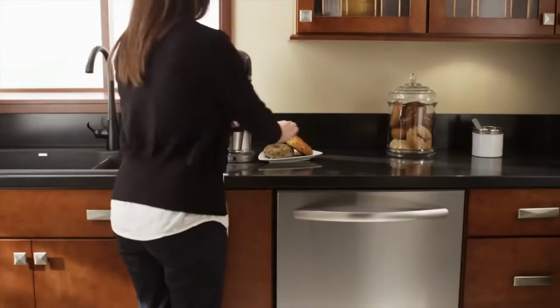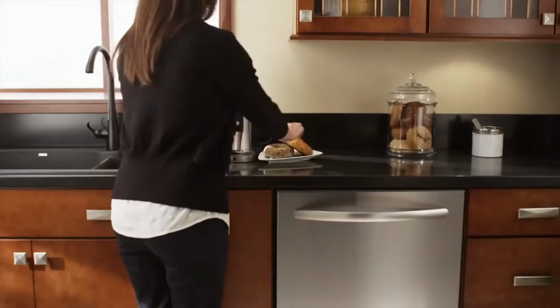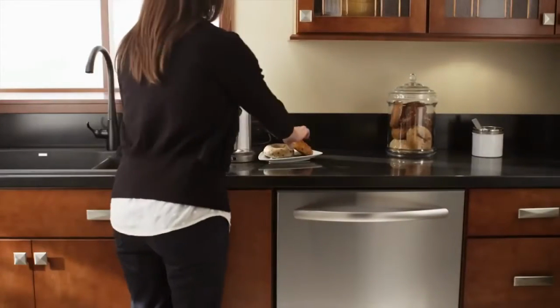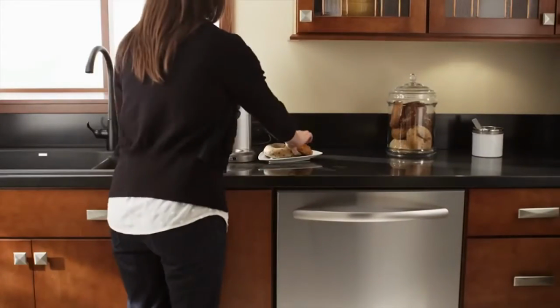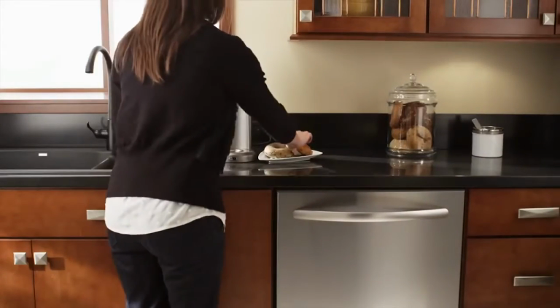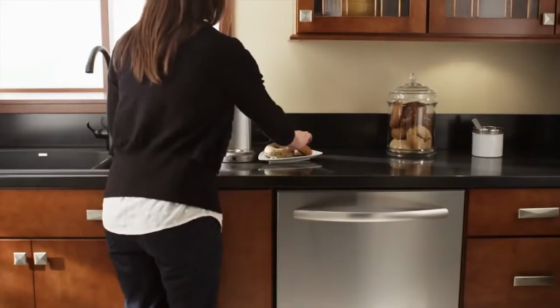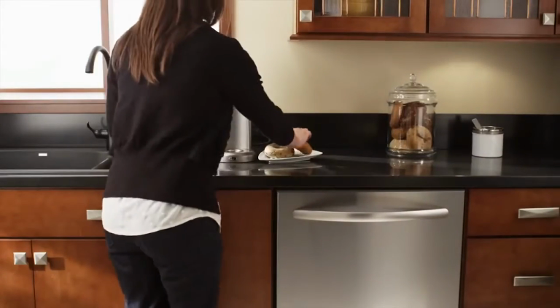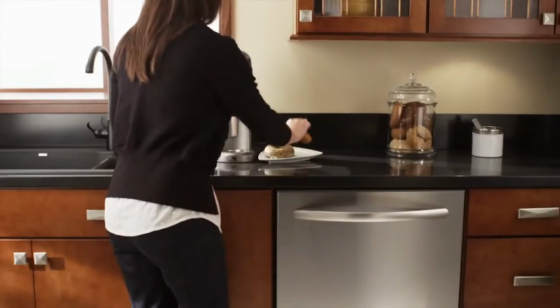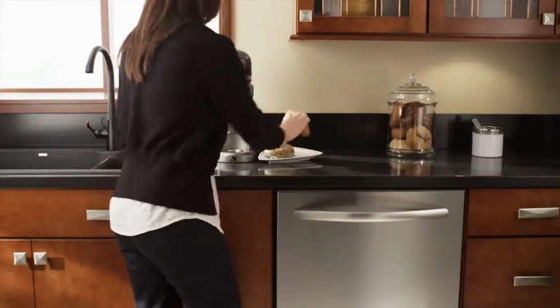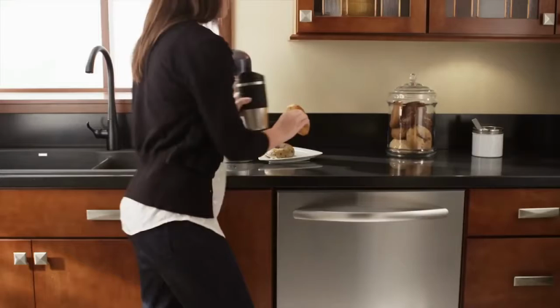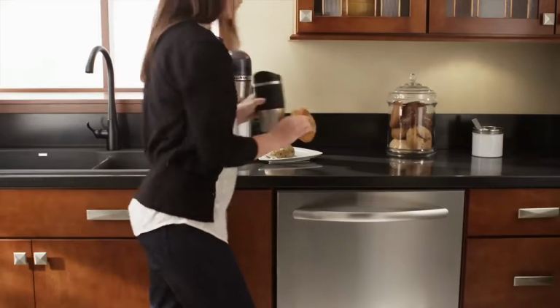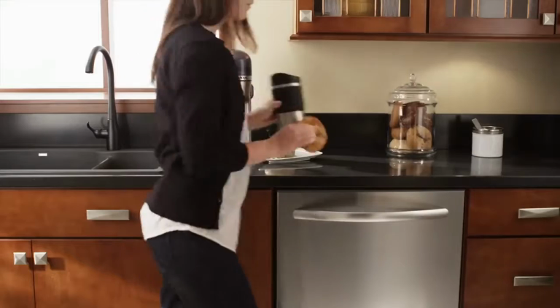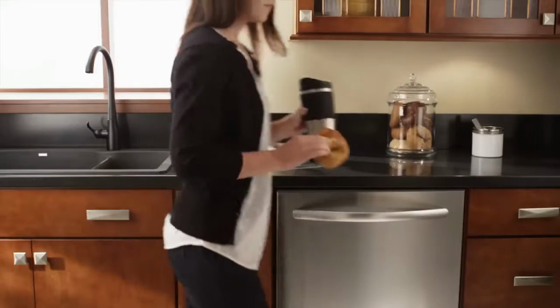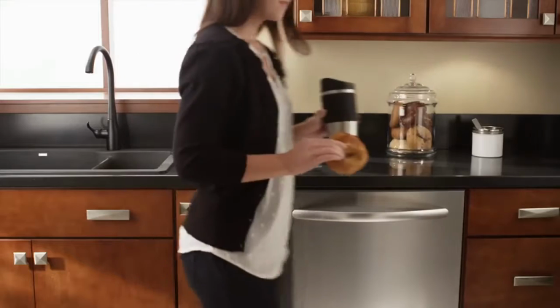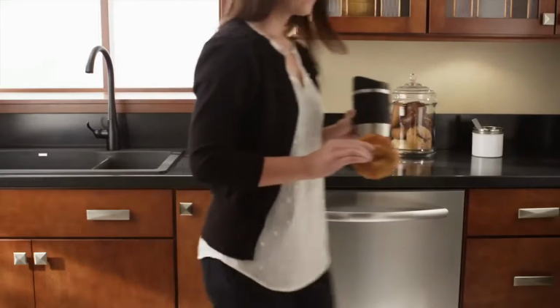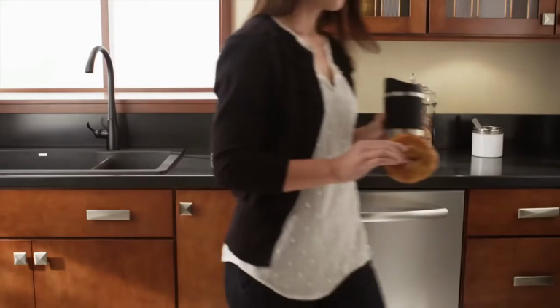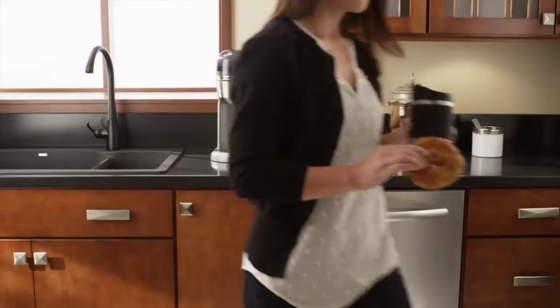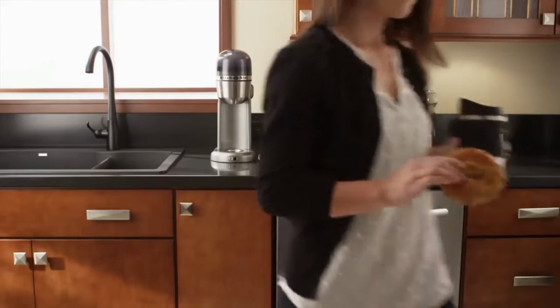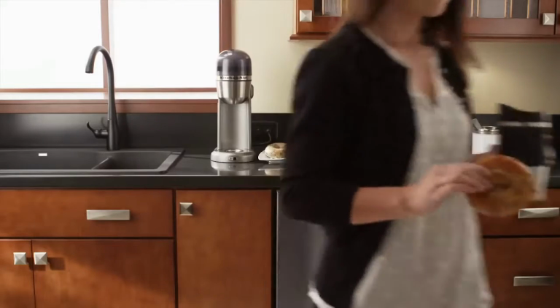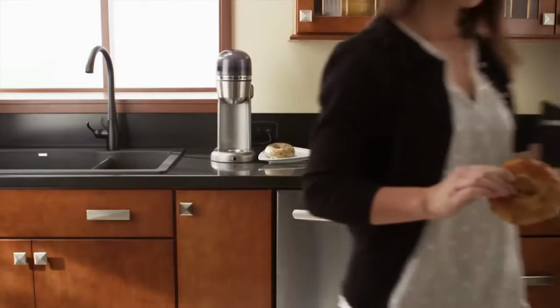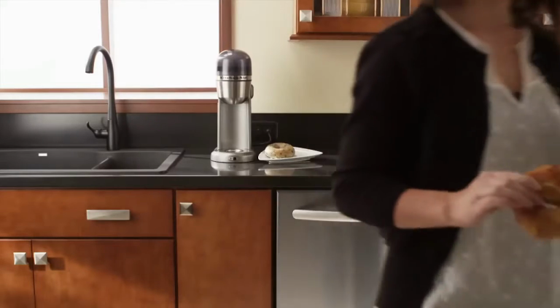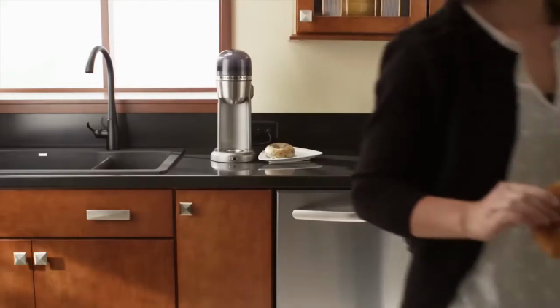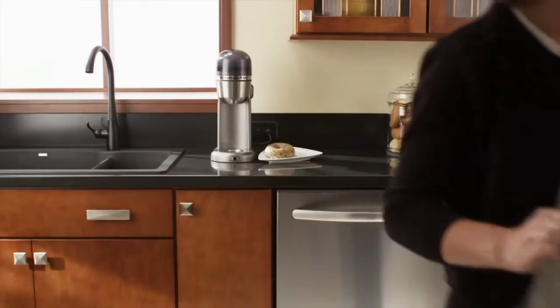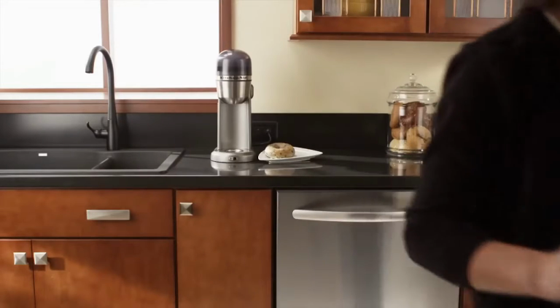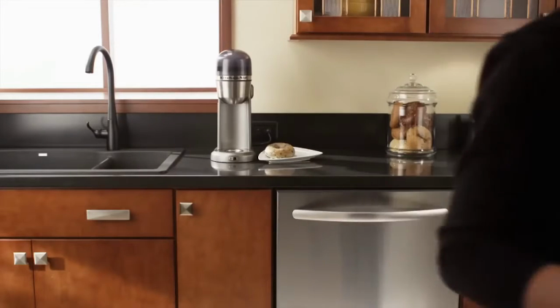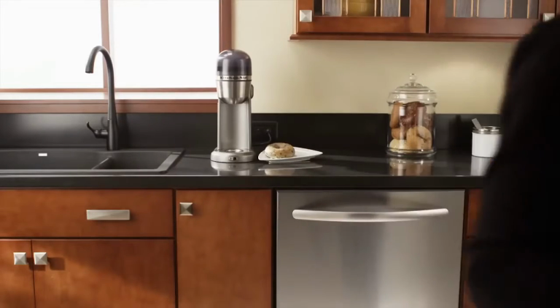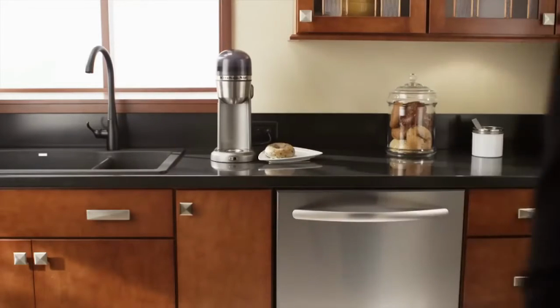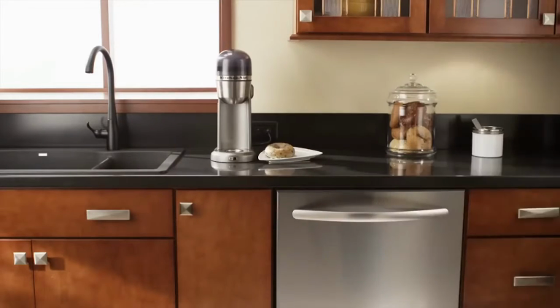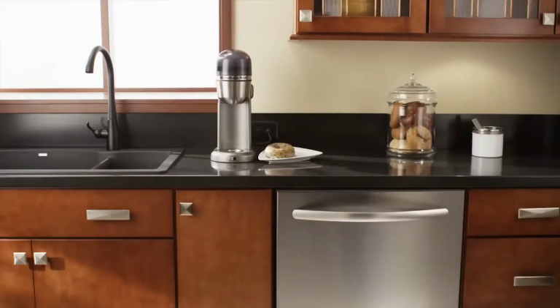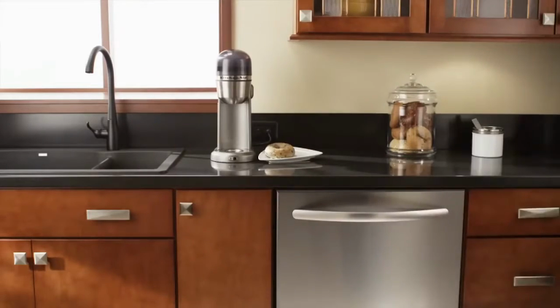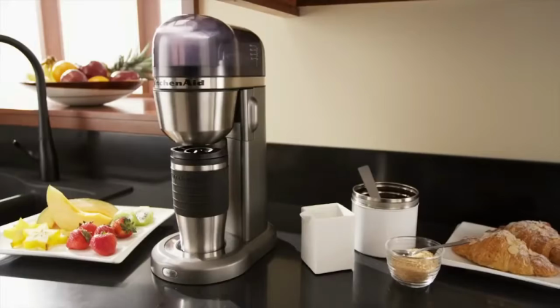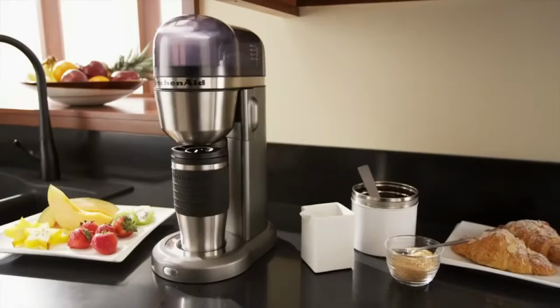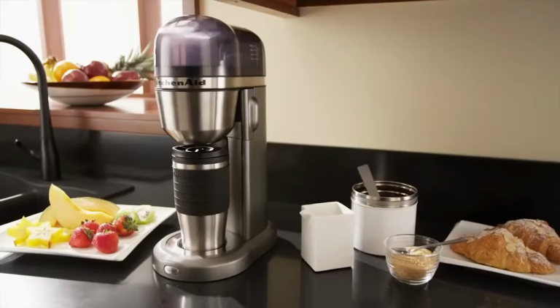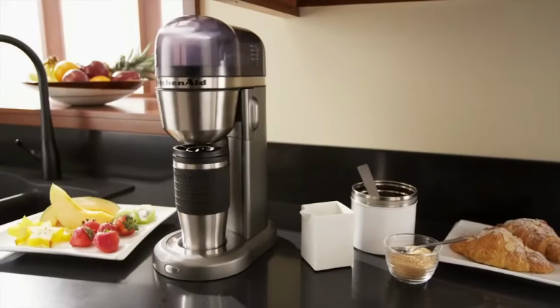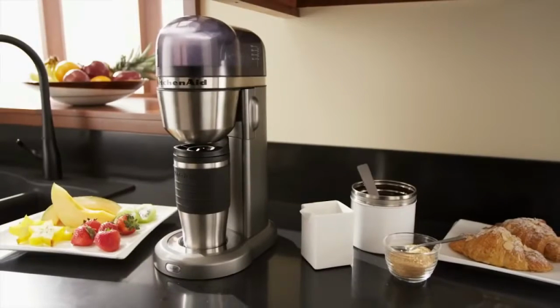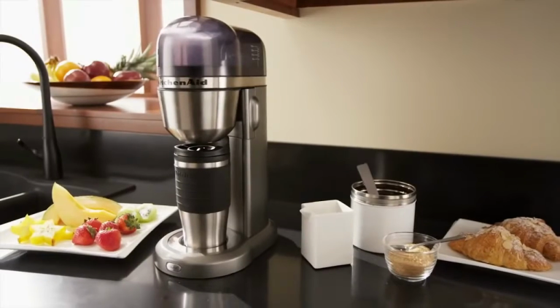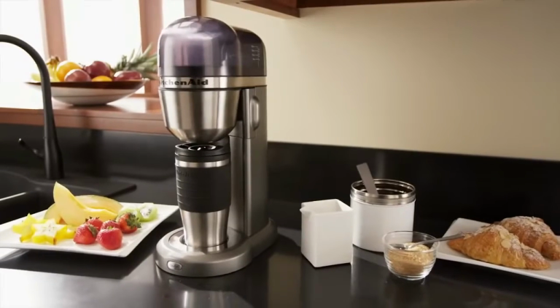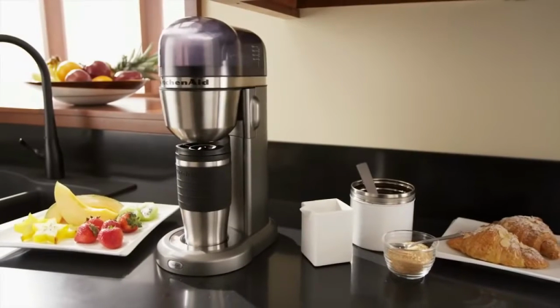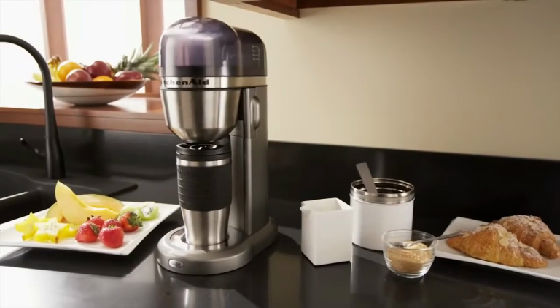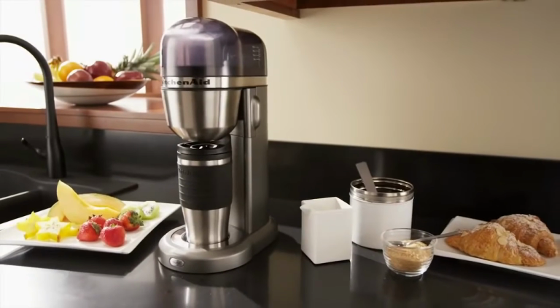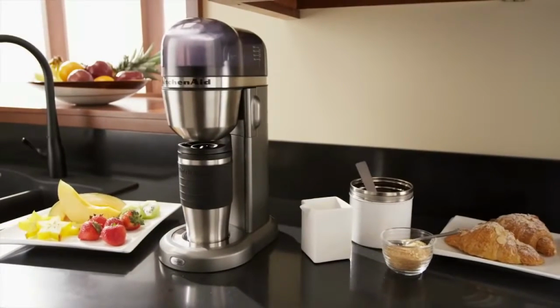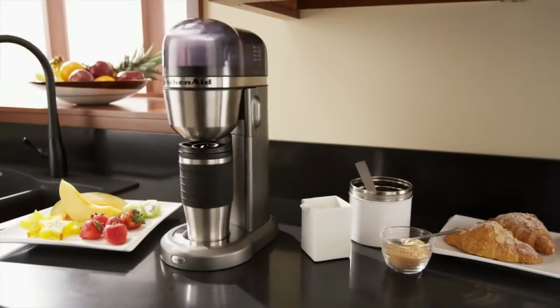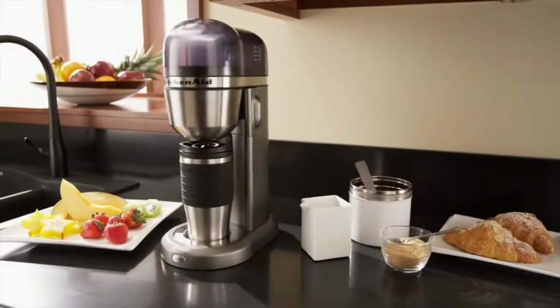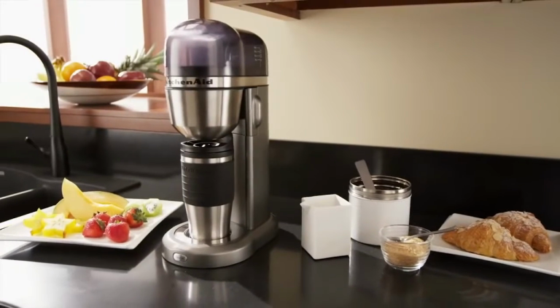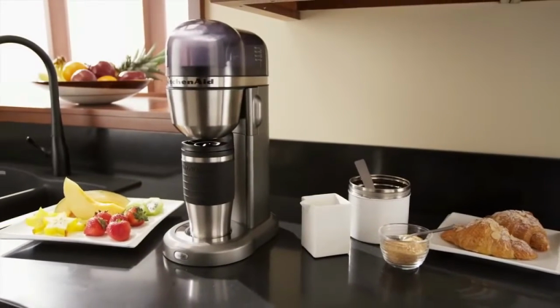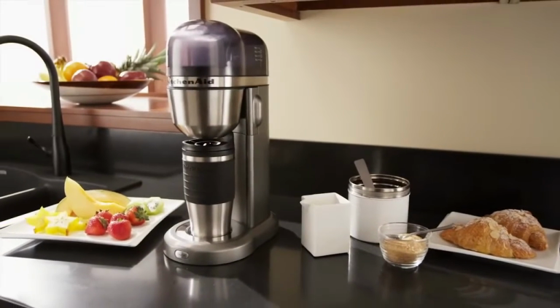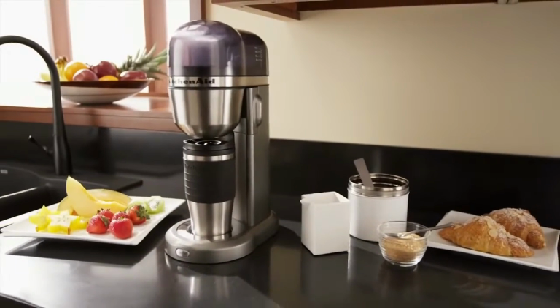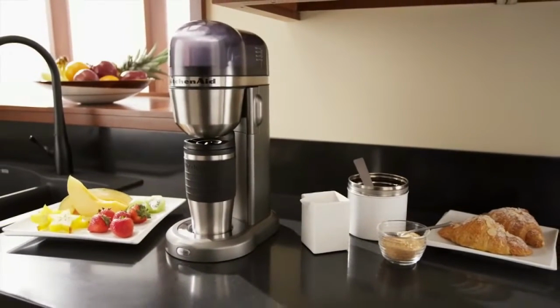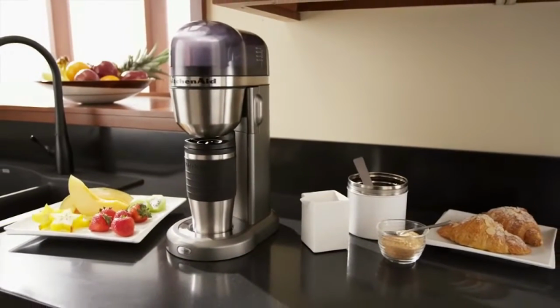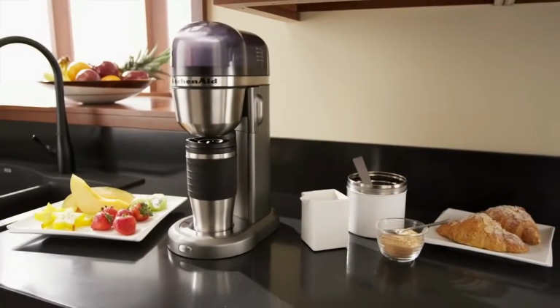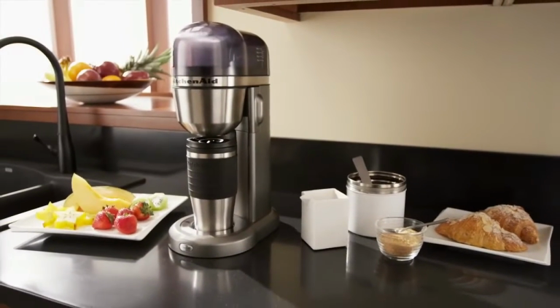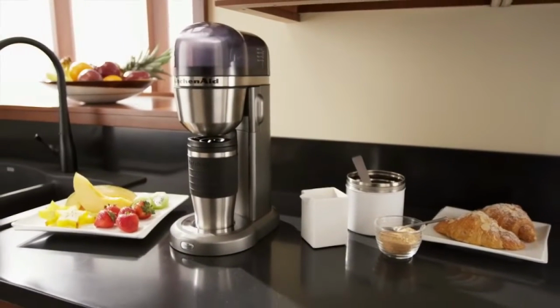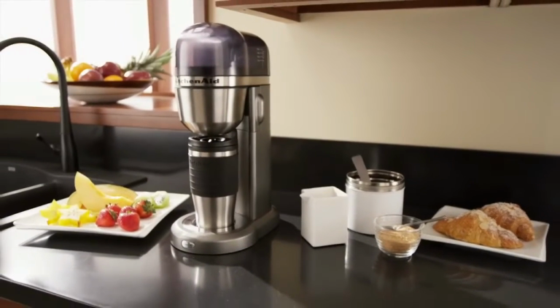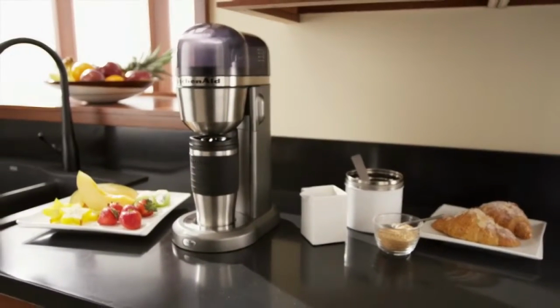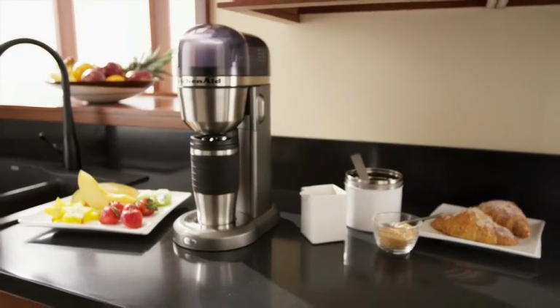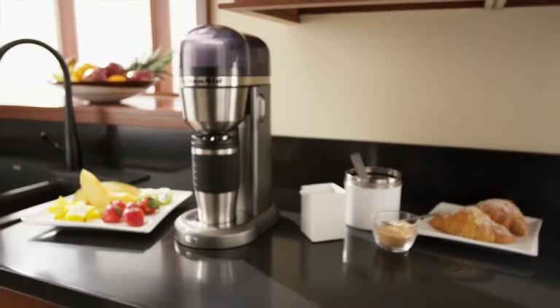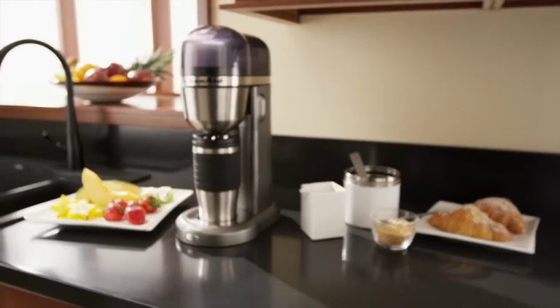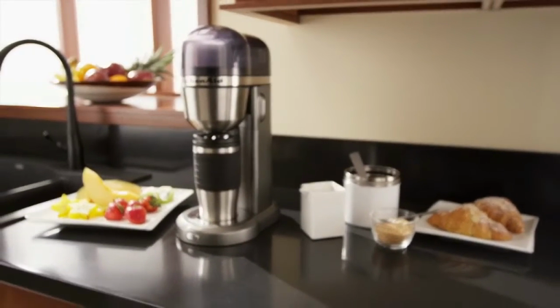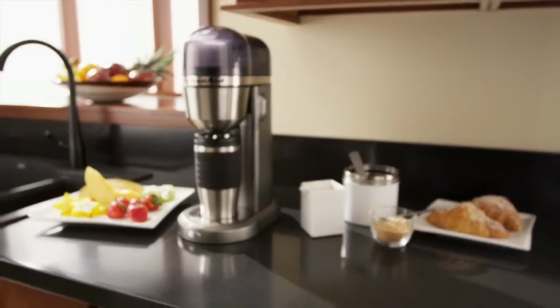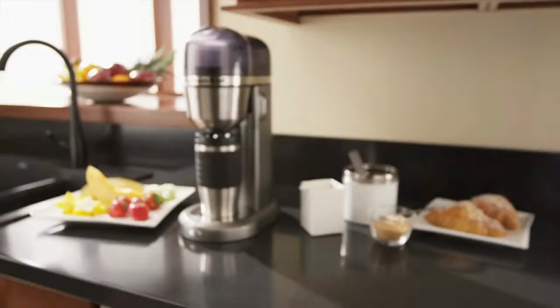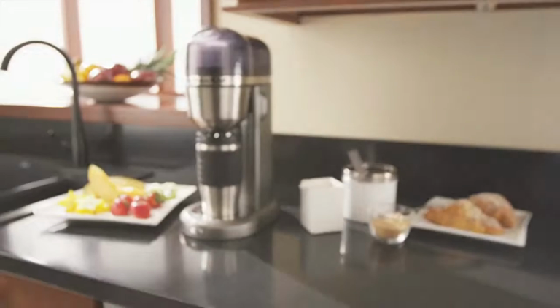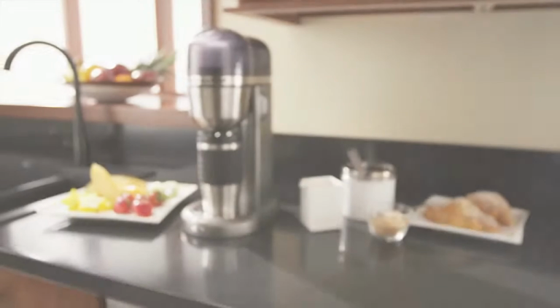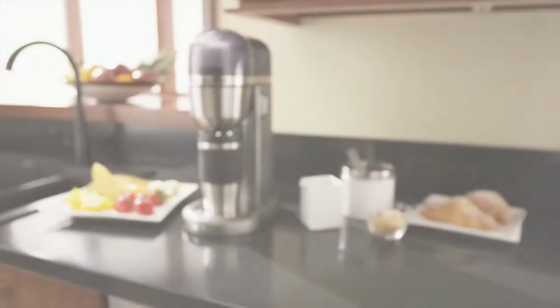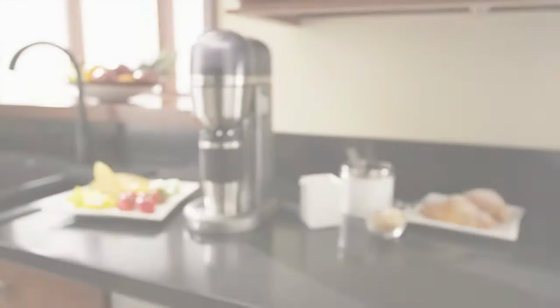The KitchenAid personal coffee maker even makes on-the-go mornings special. Nobody knows the kitchen like KitchenAid.